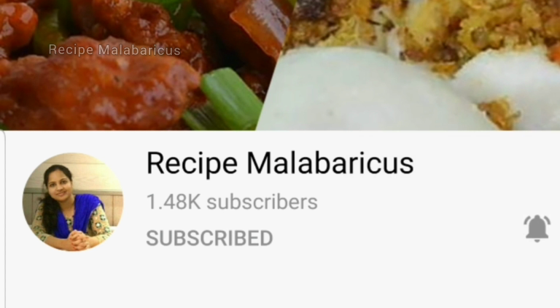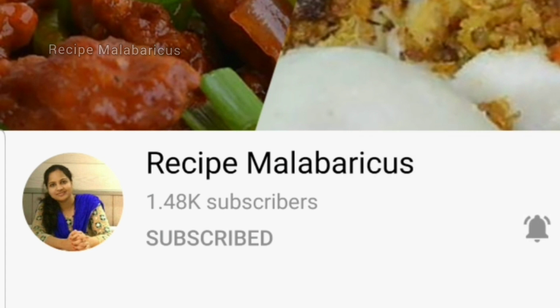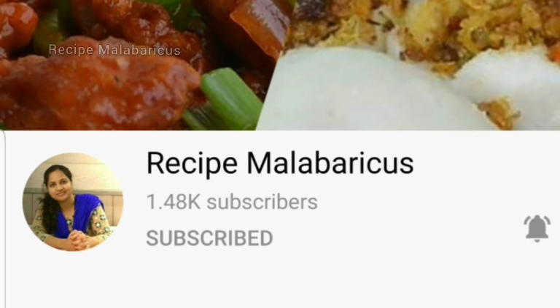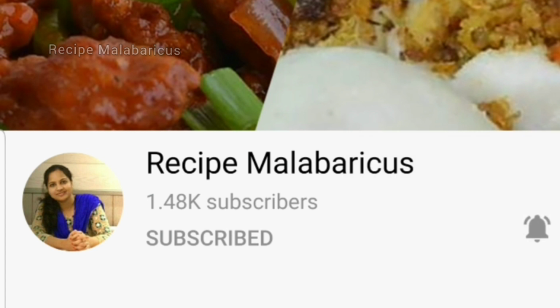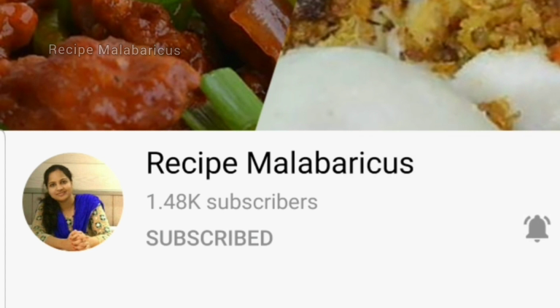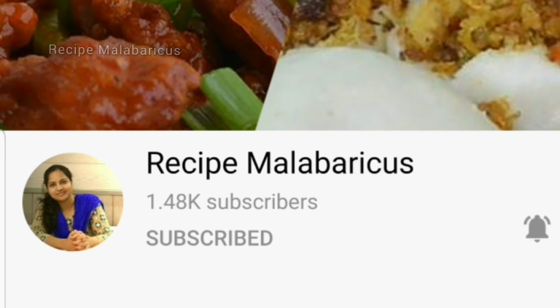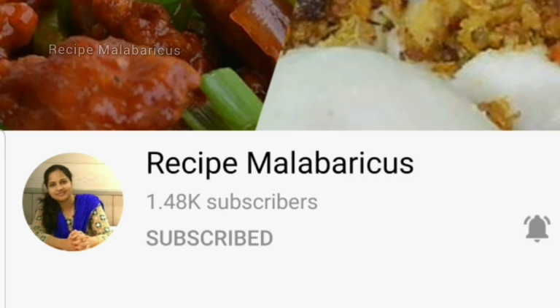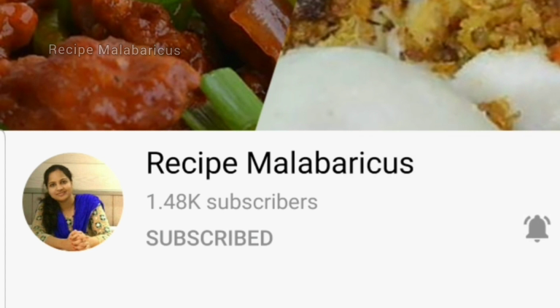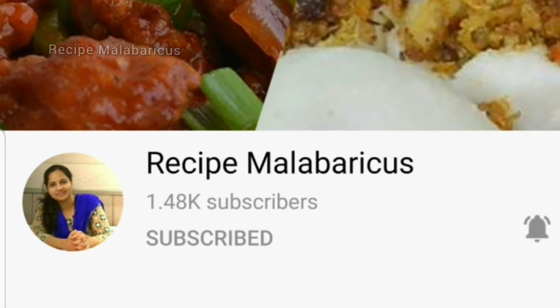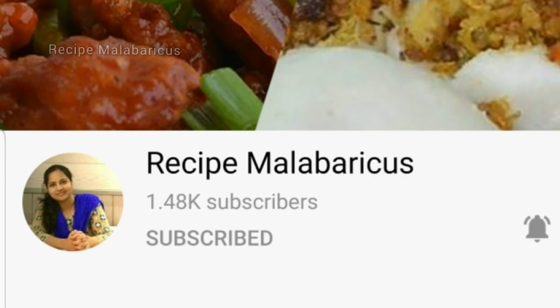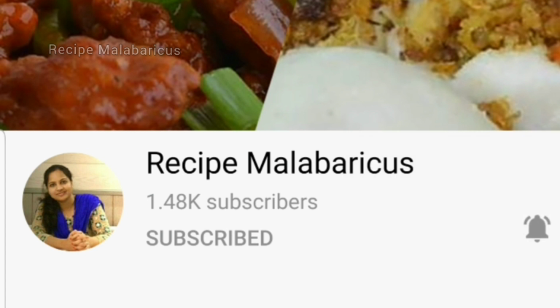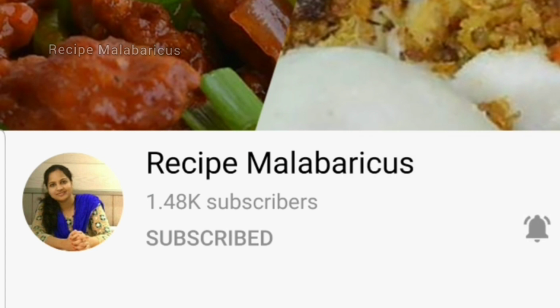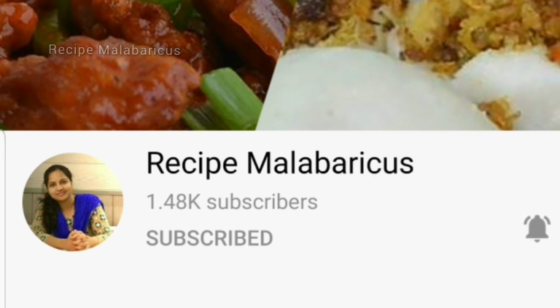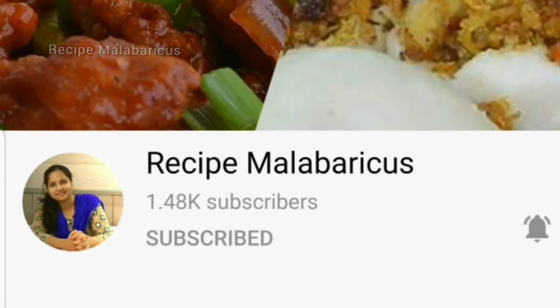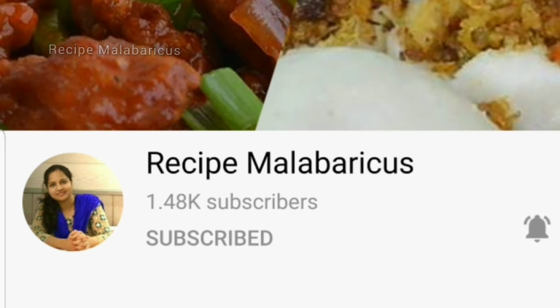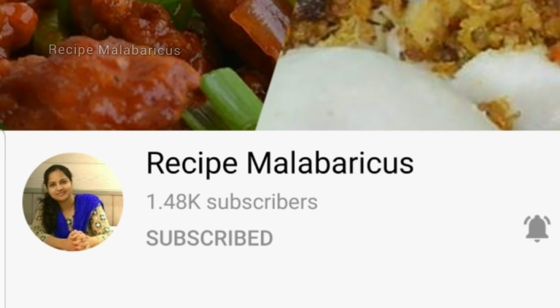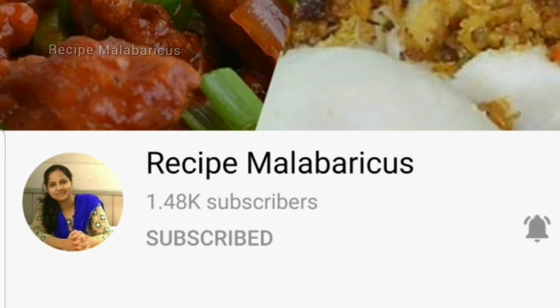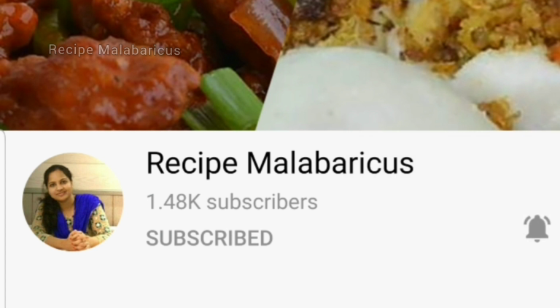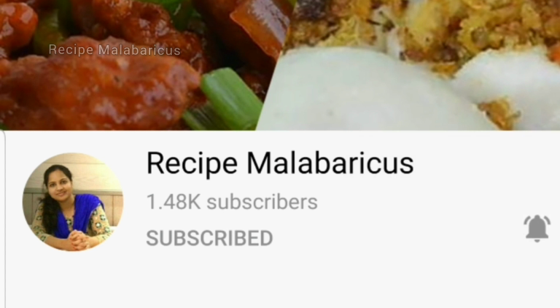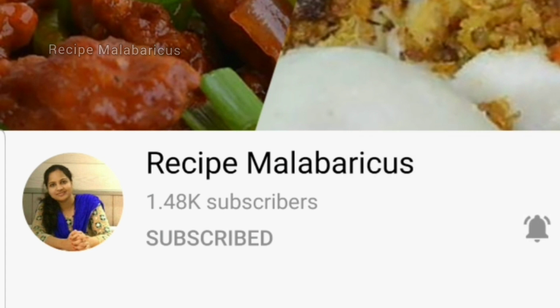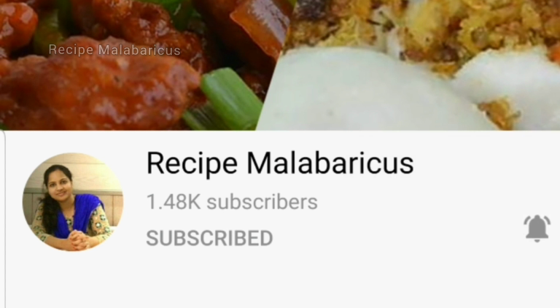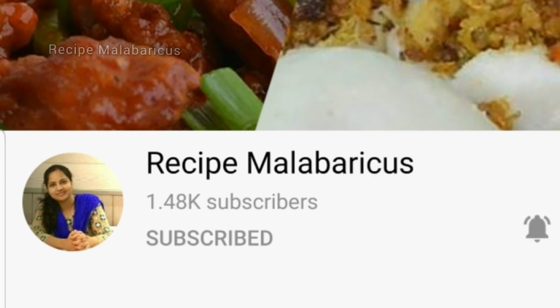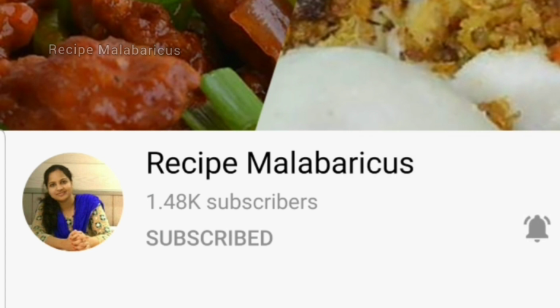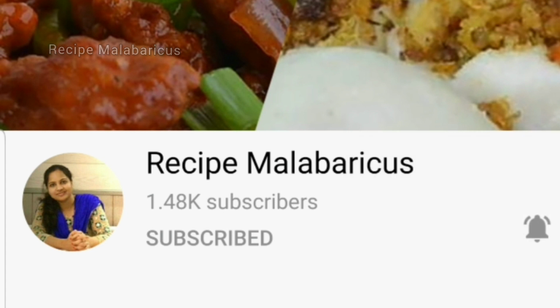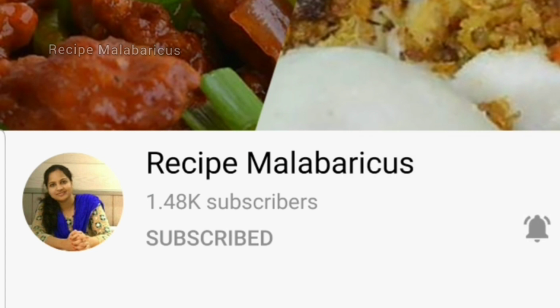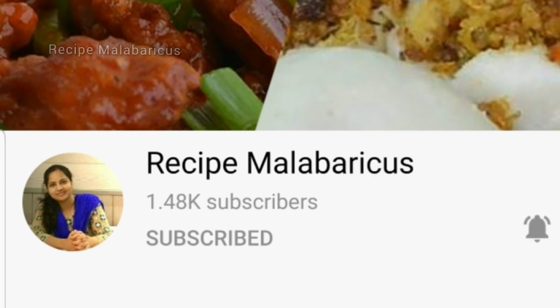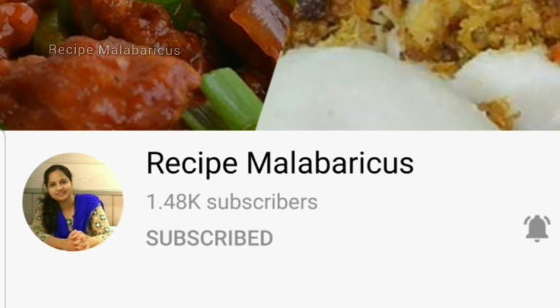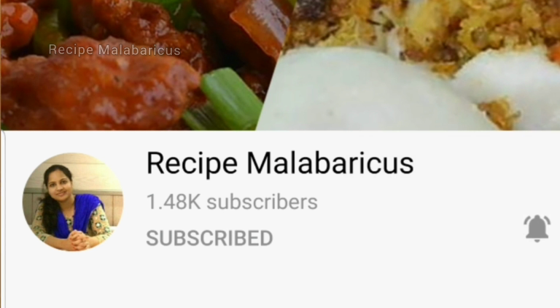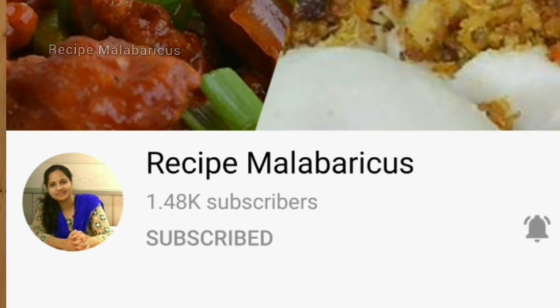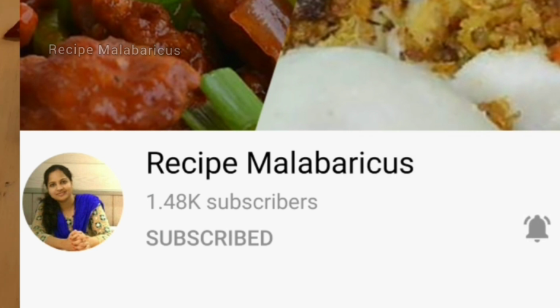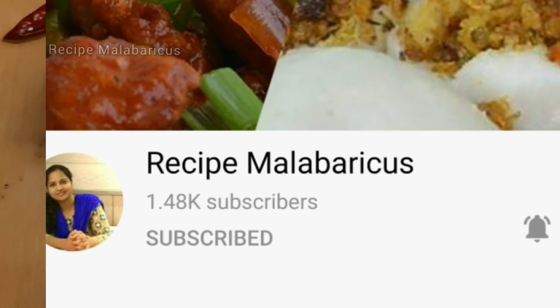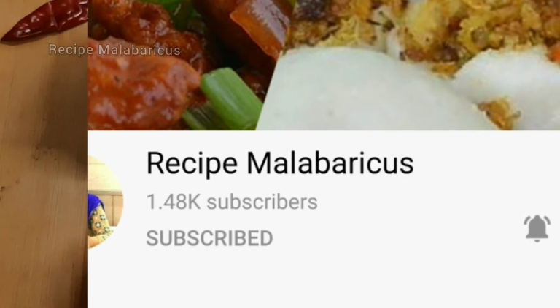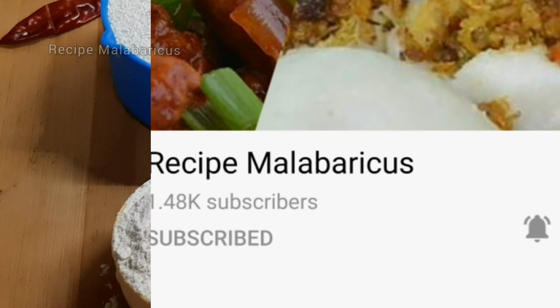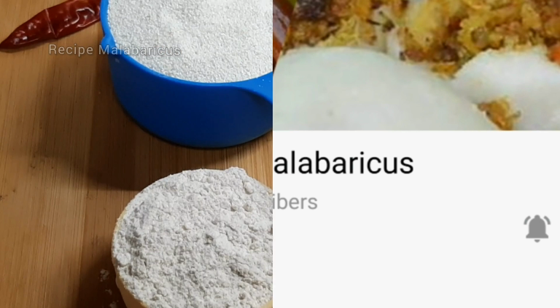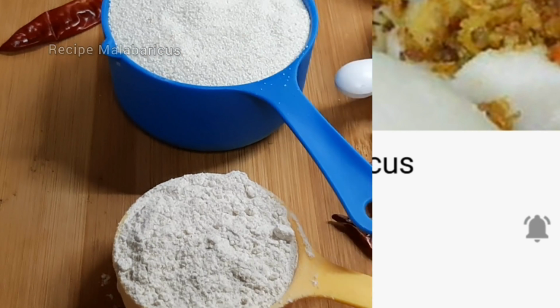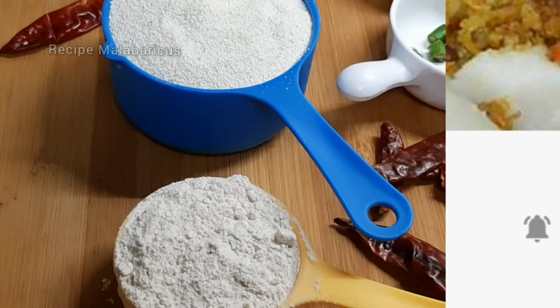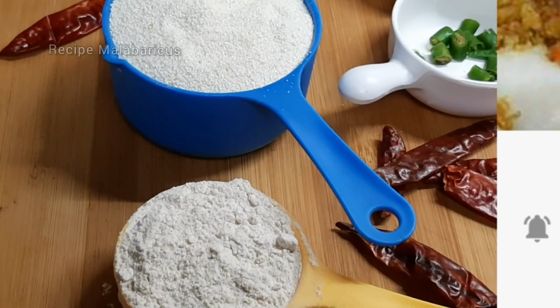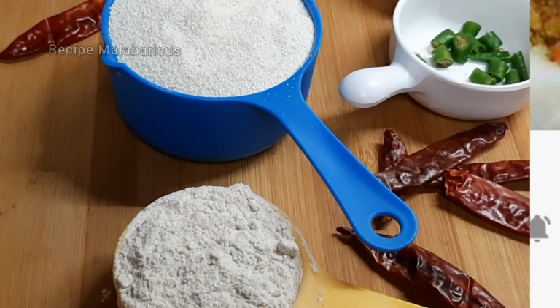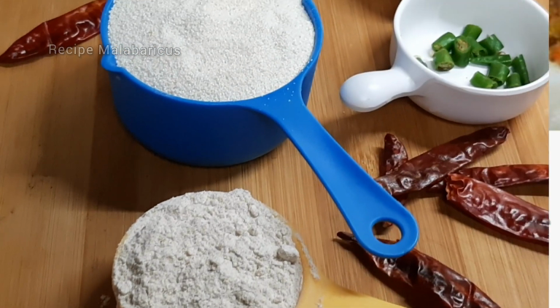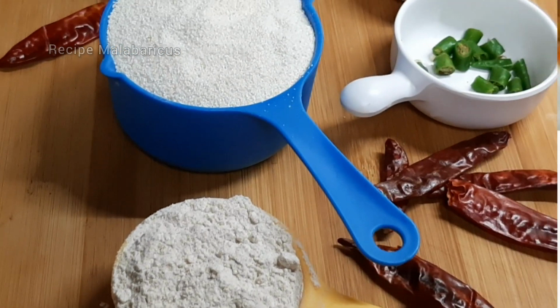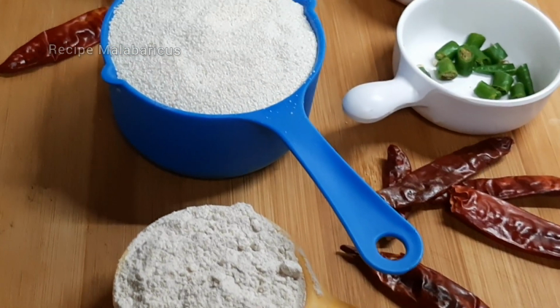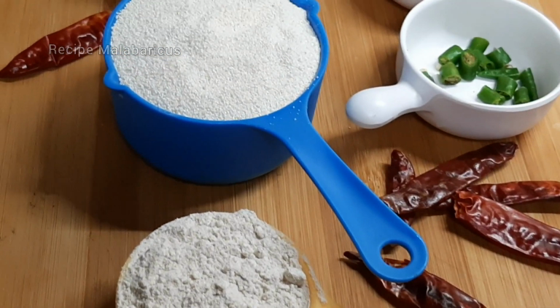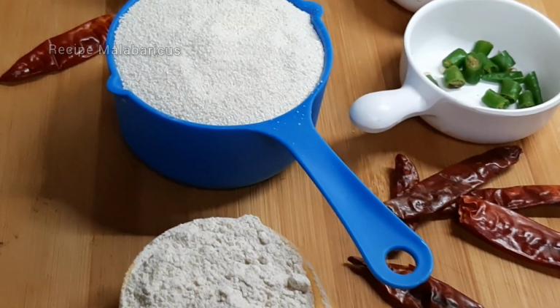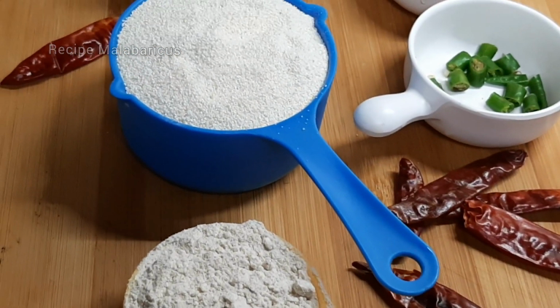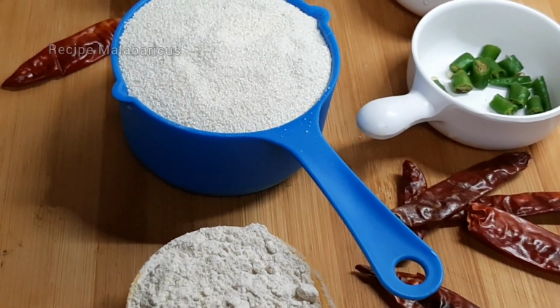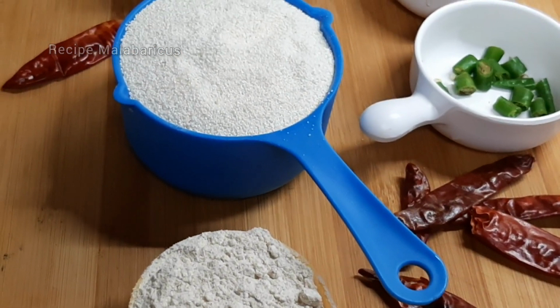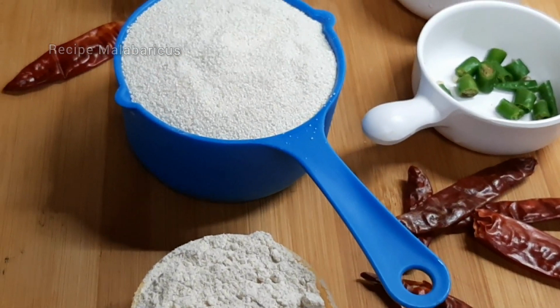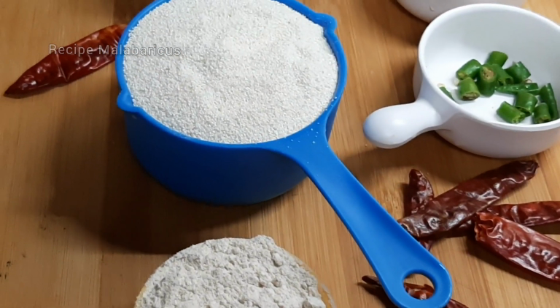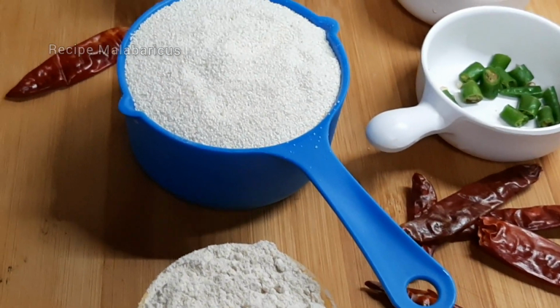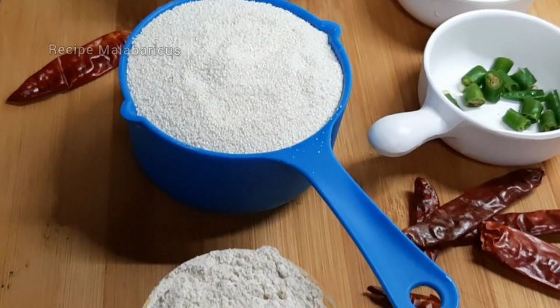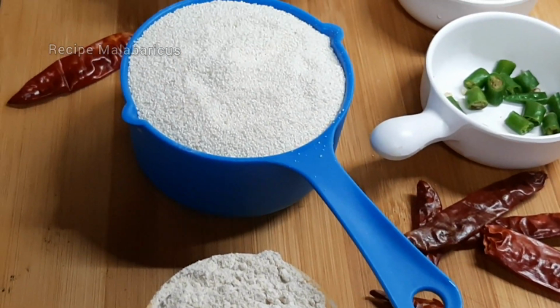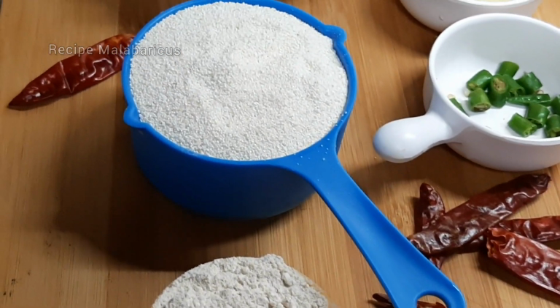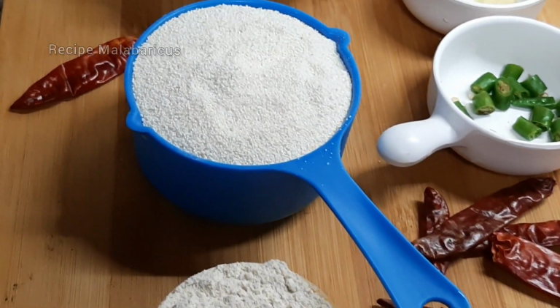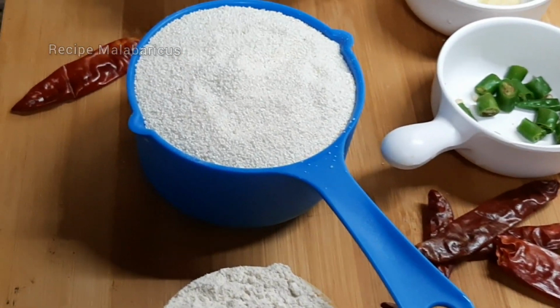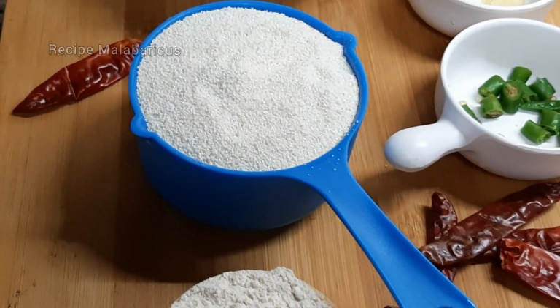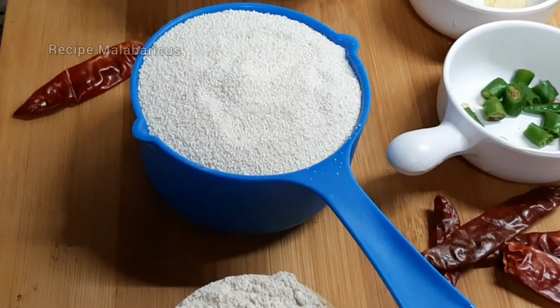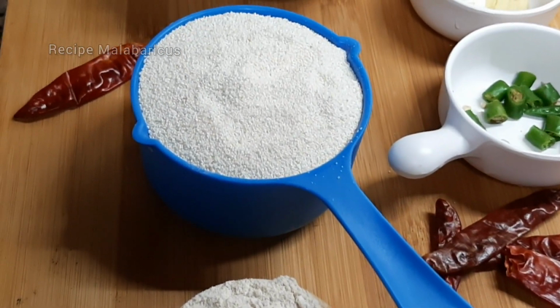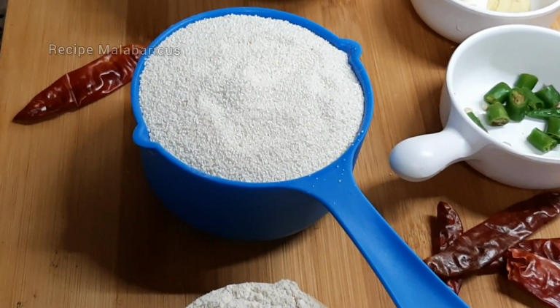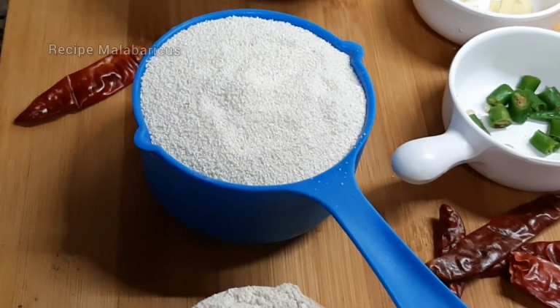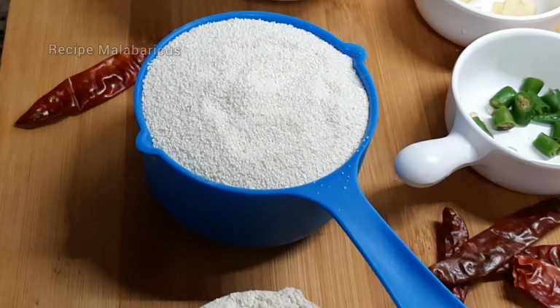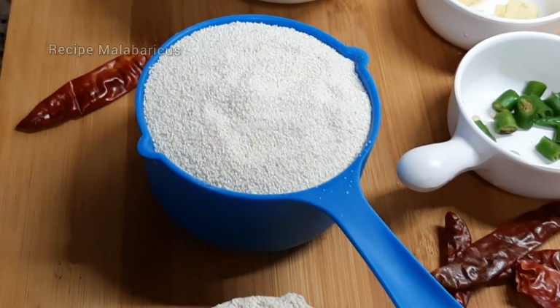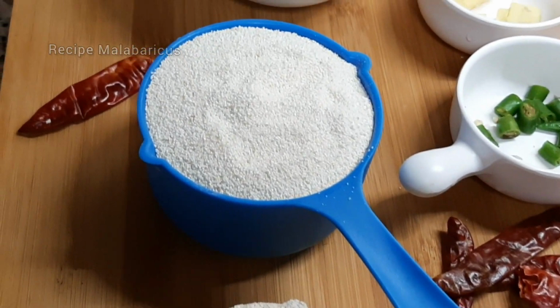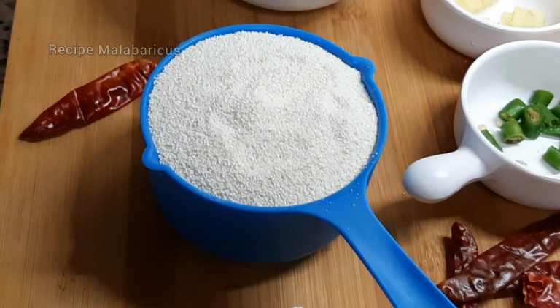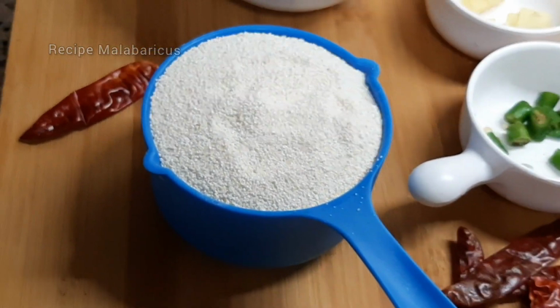If you like this video, please hit the bell icon.